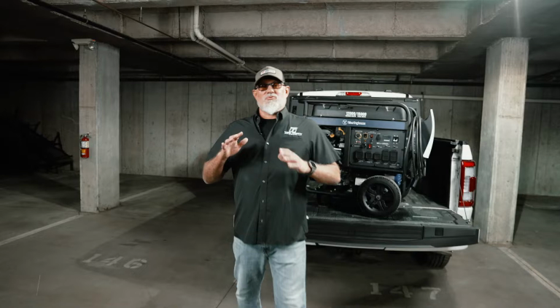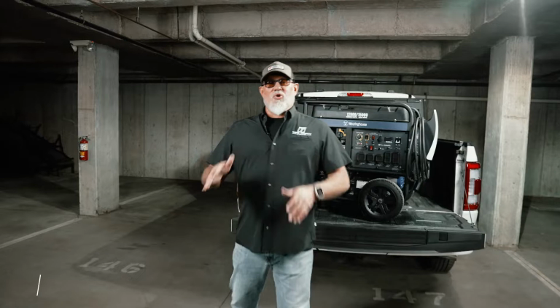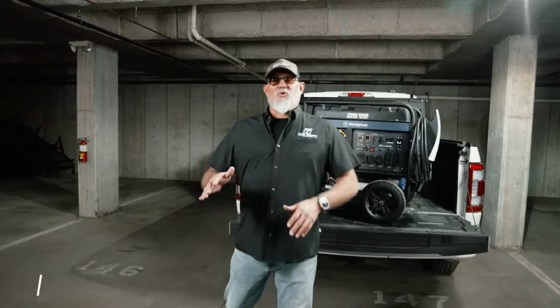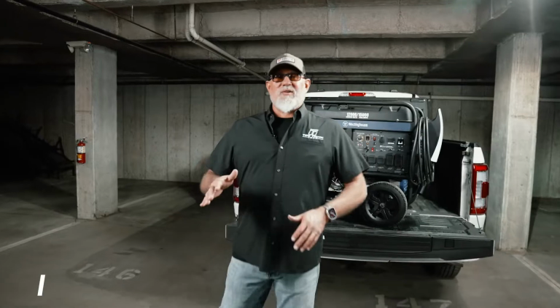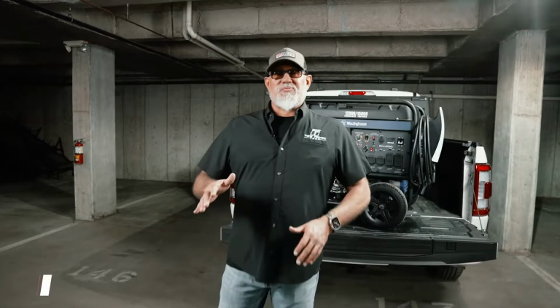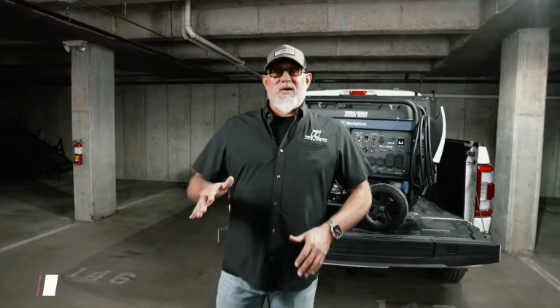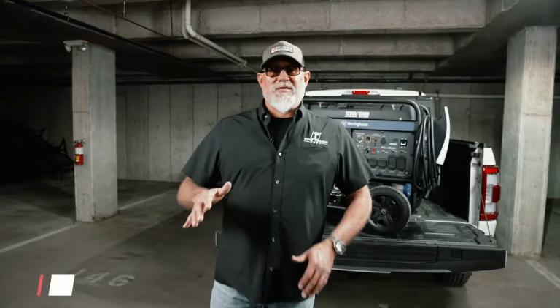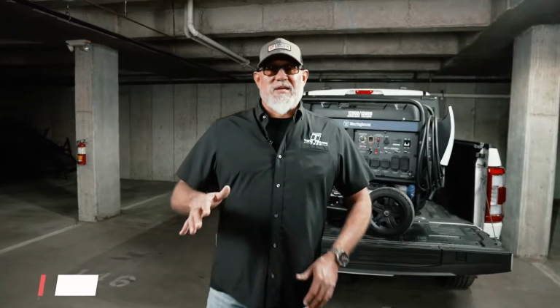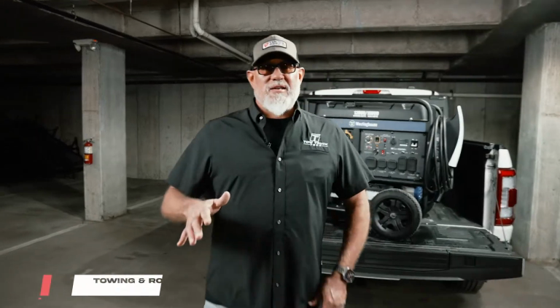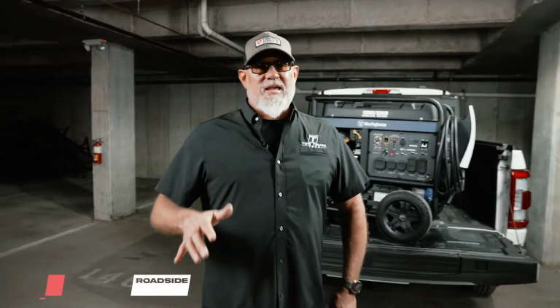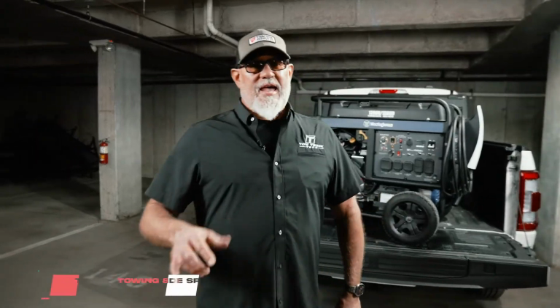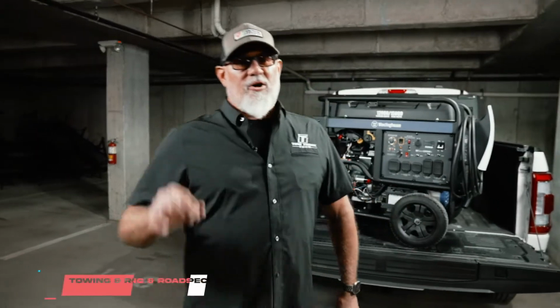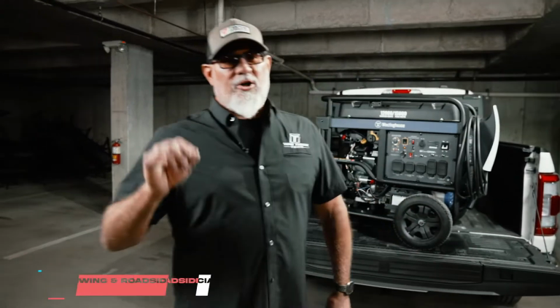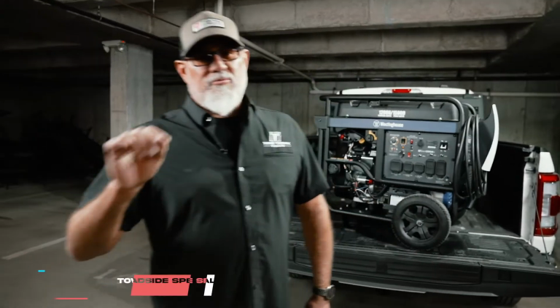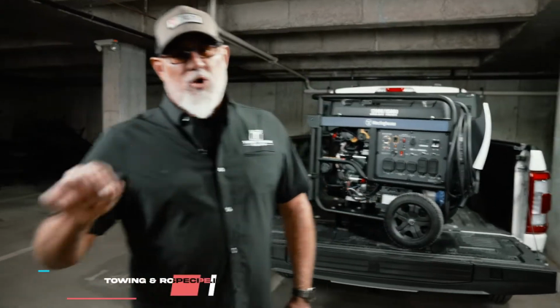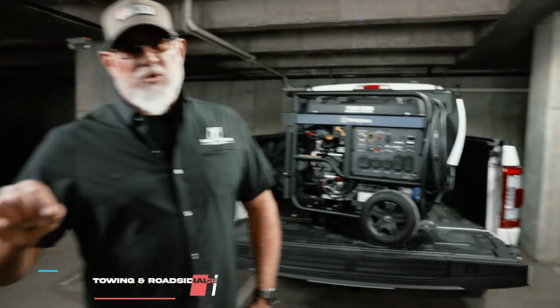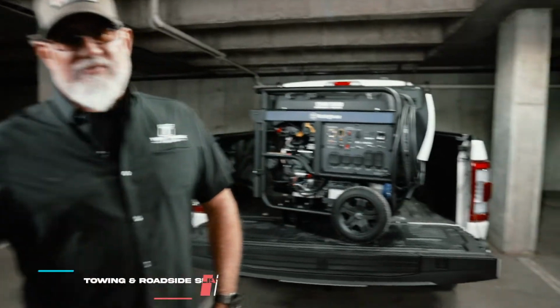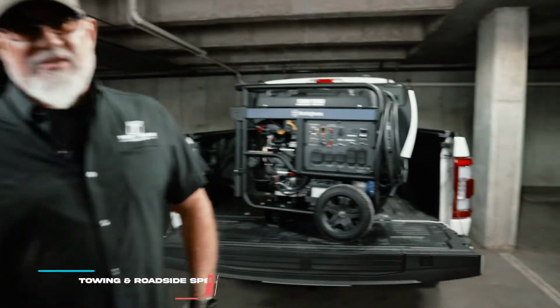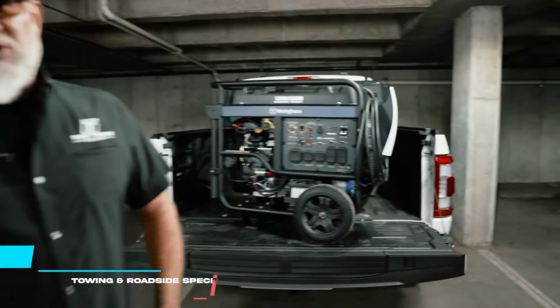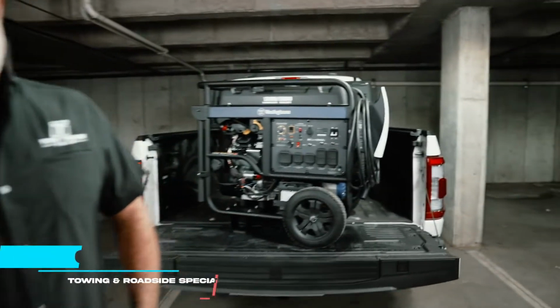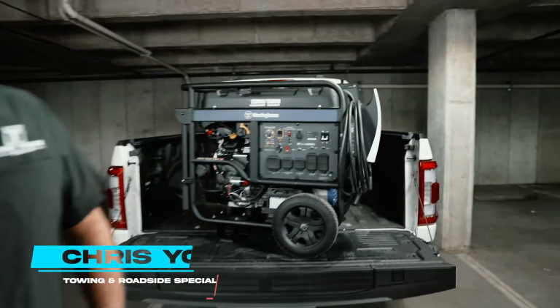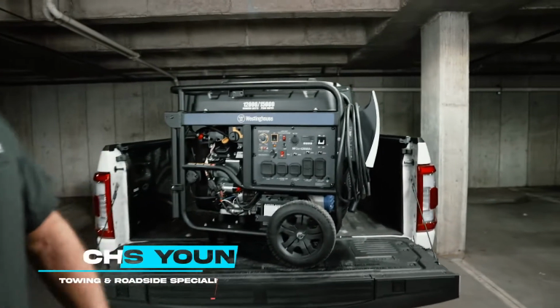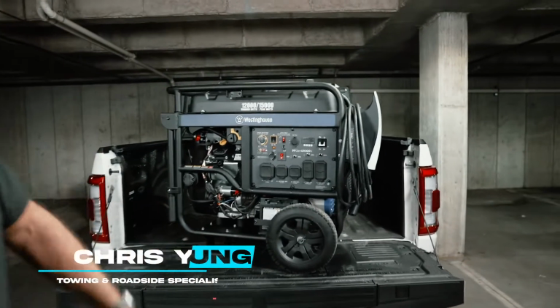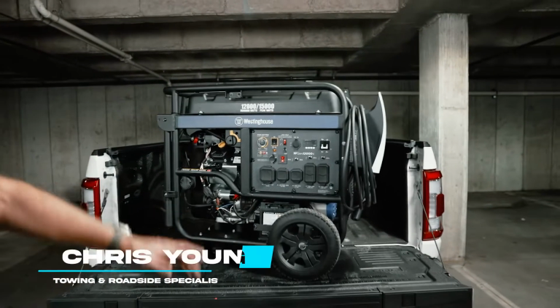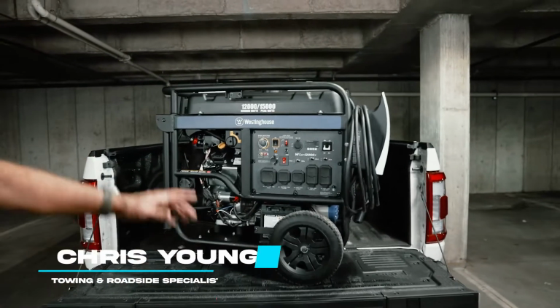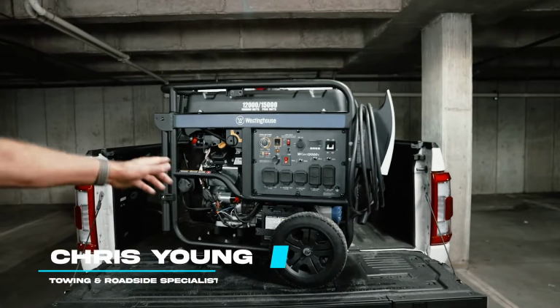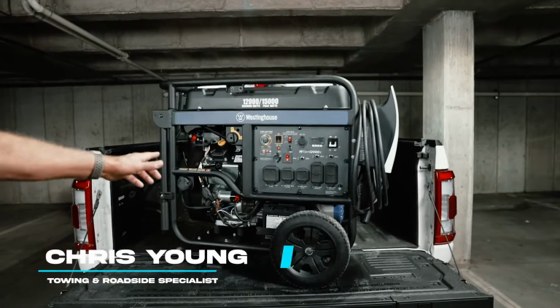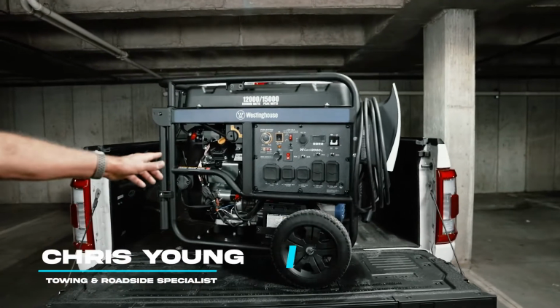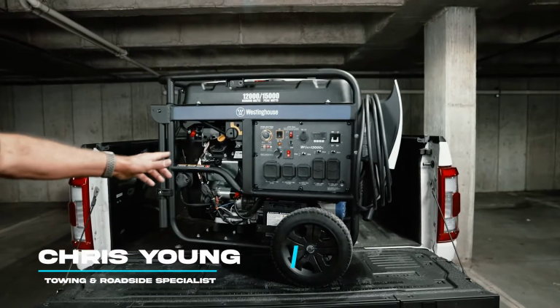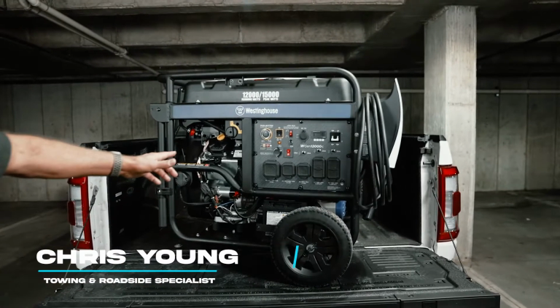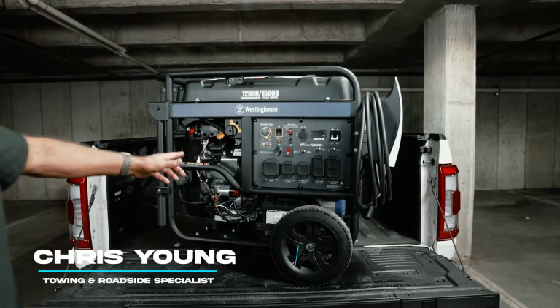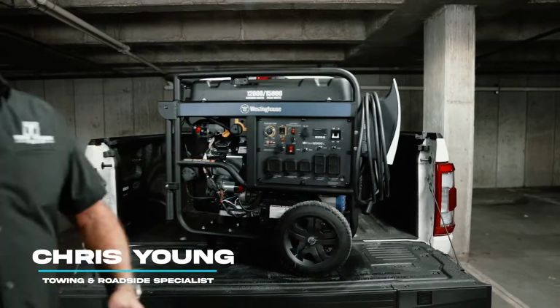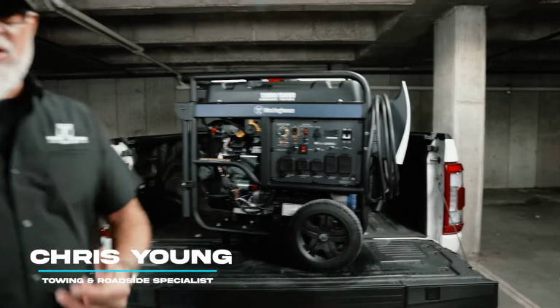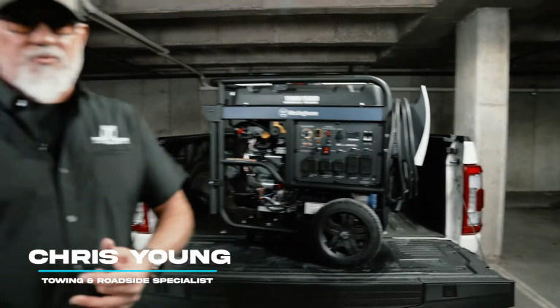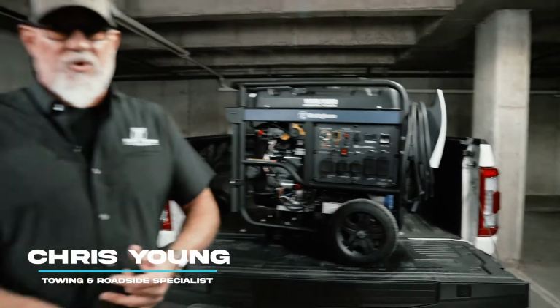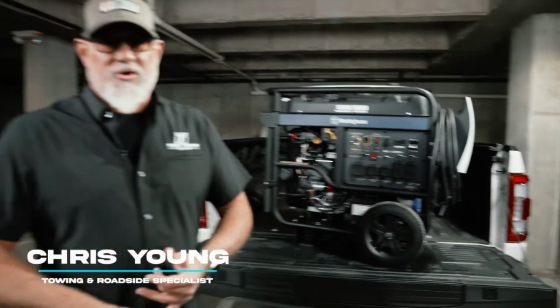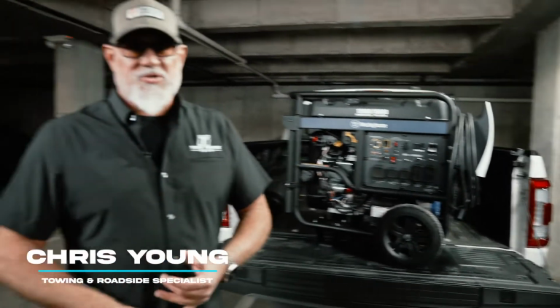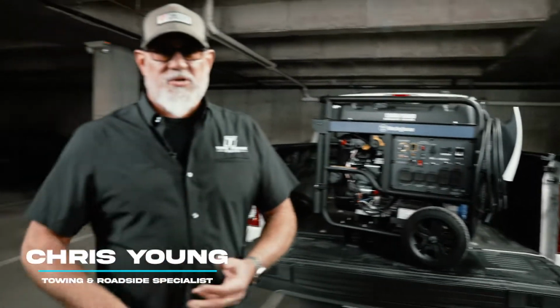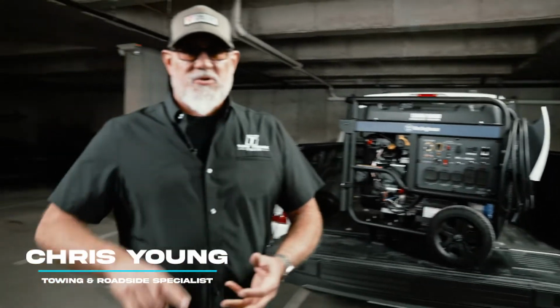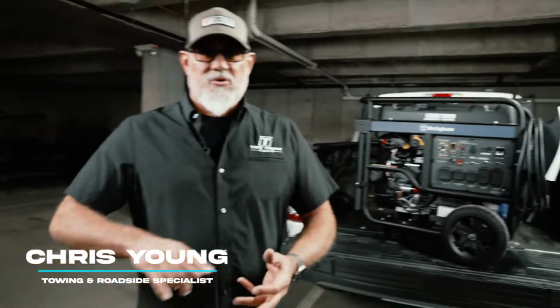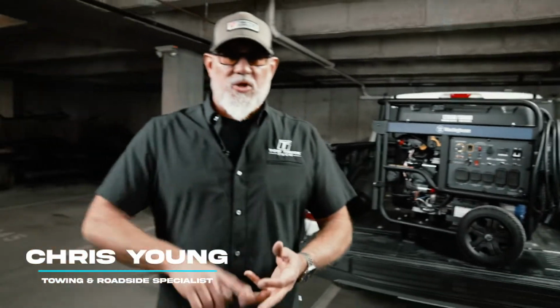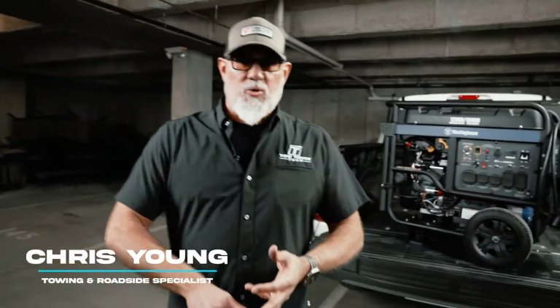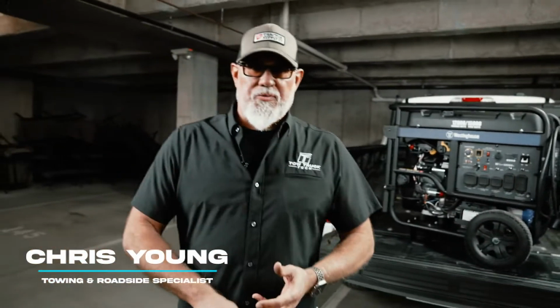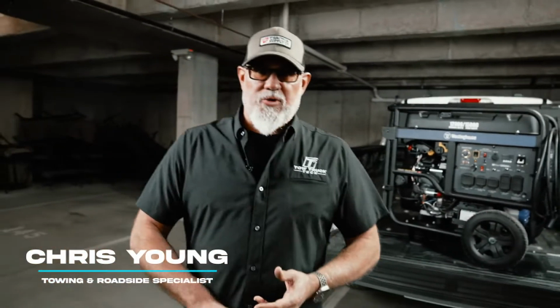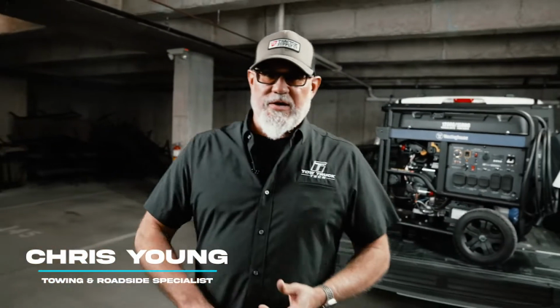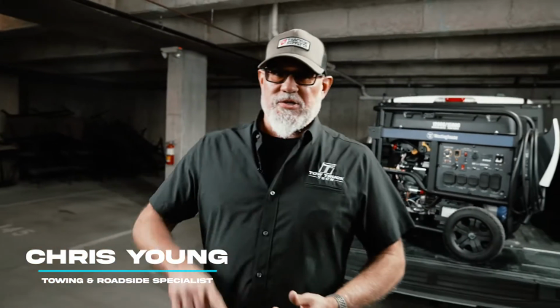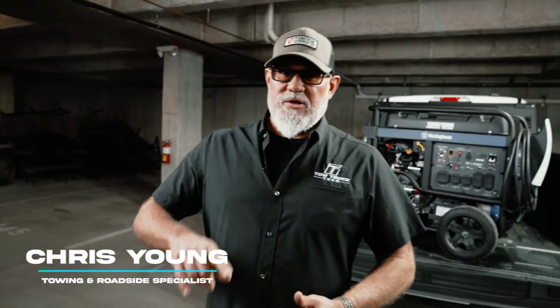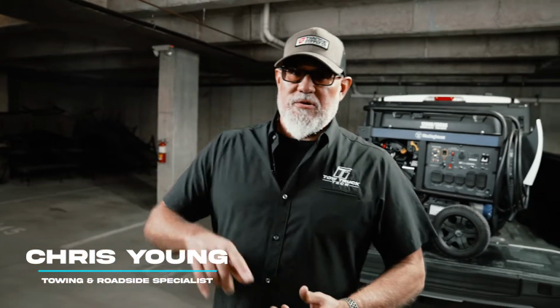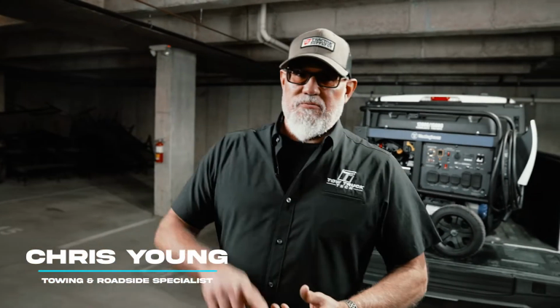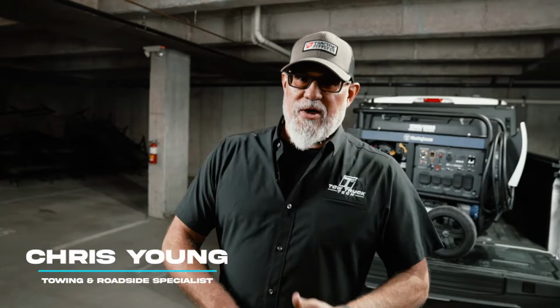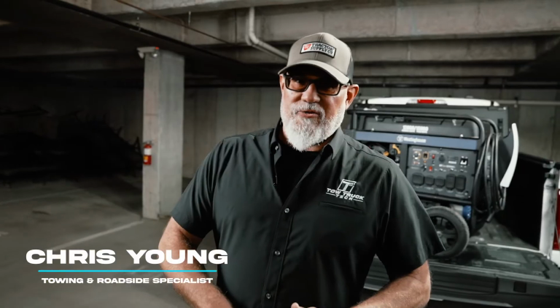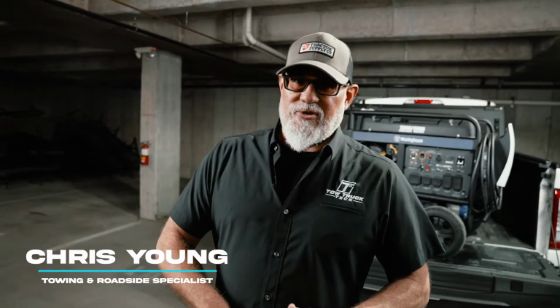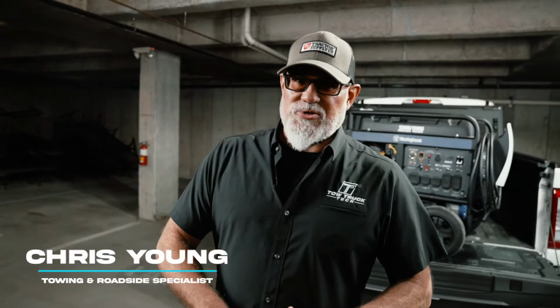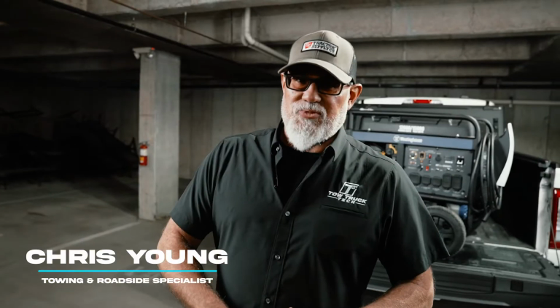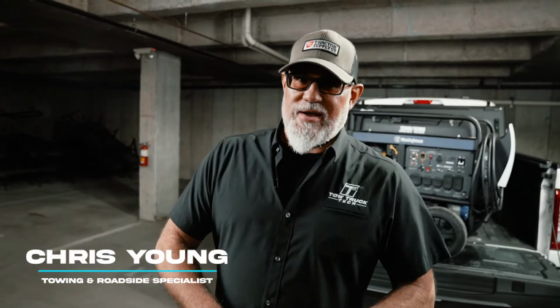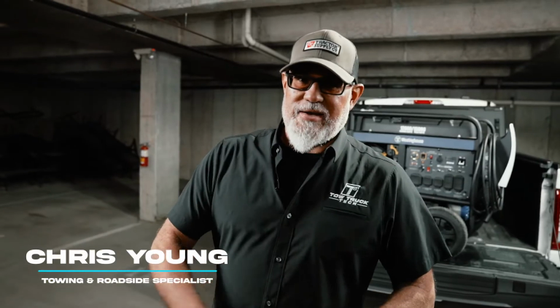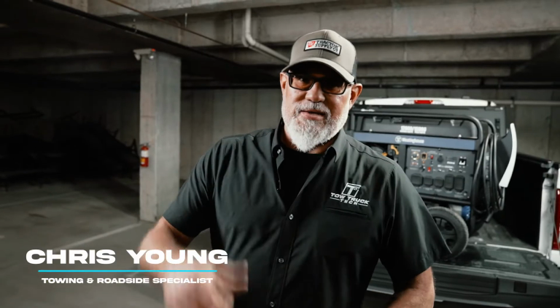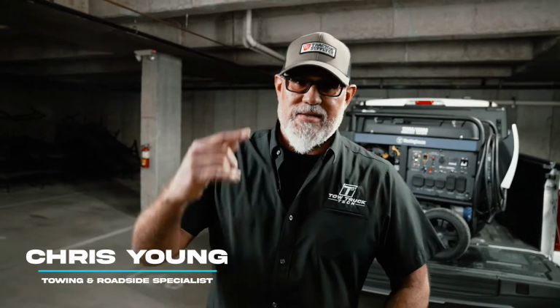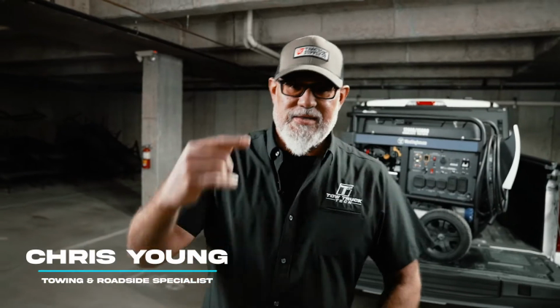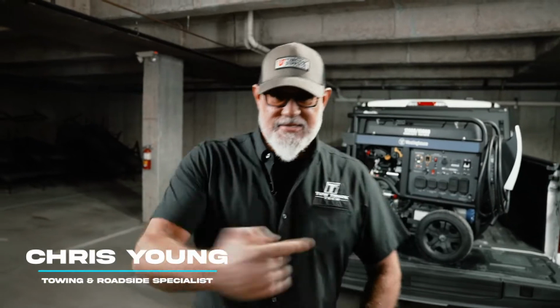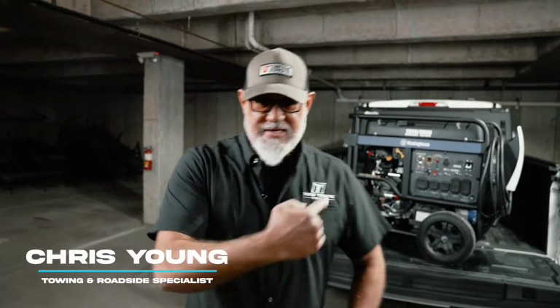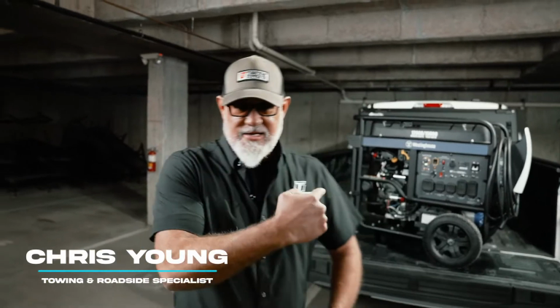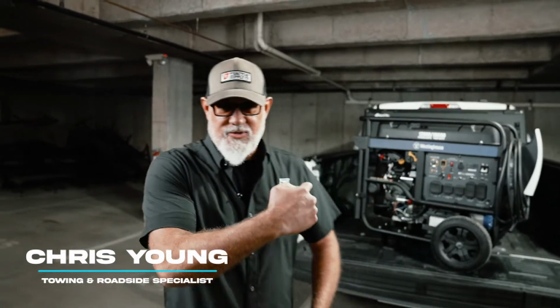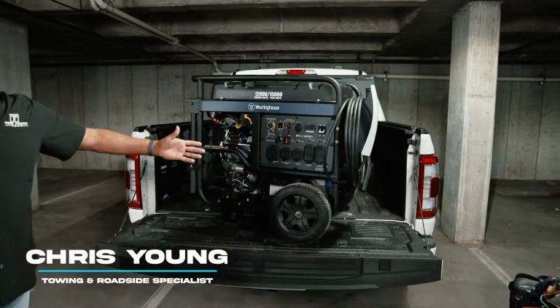Don't go out and spend $10k on a mobile EV charger when you can do it the right way — better parts, lower price, better finished product. Let's get into it.